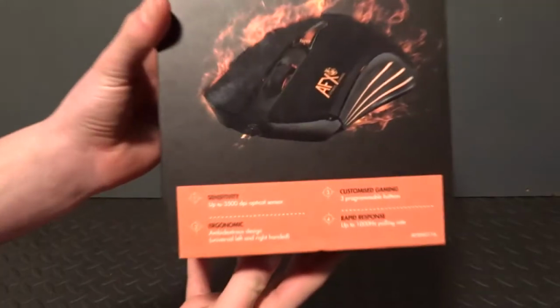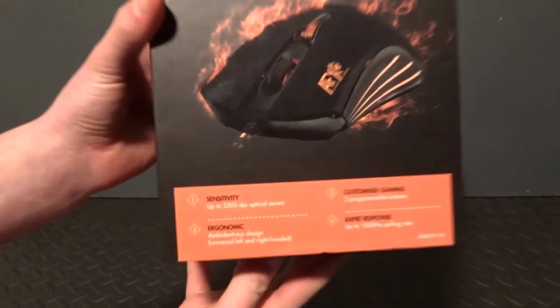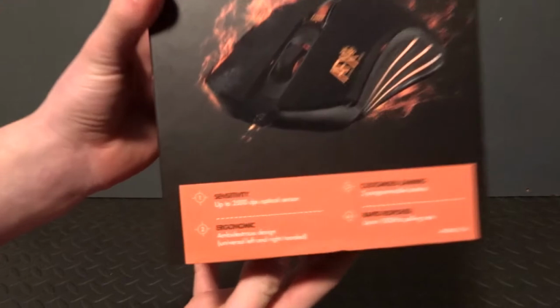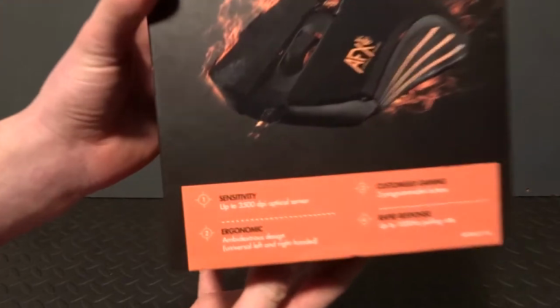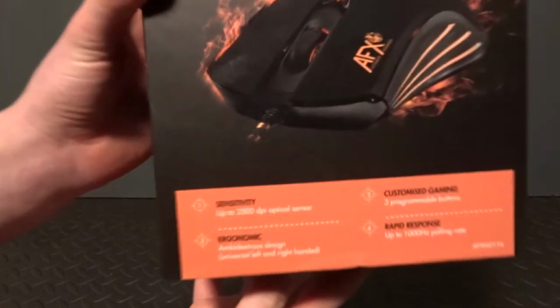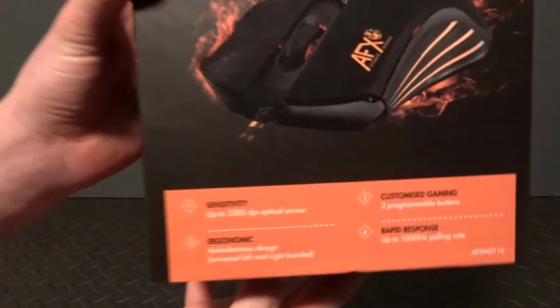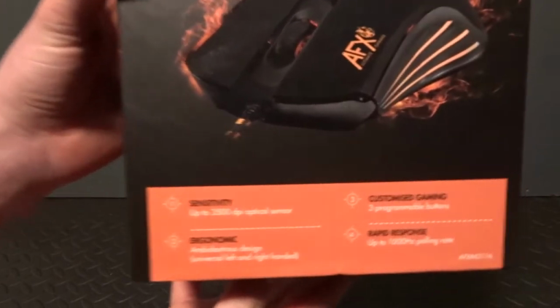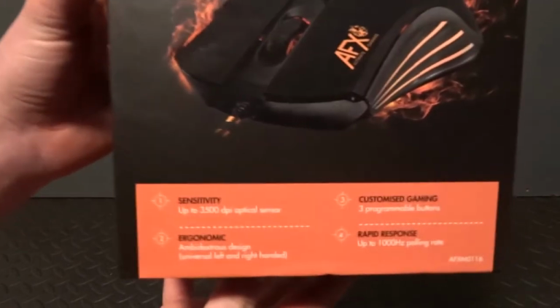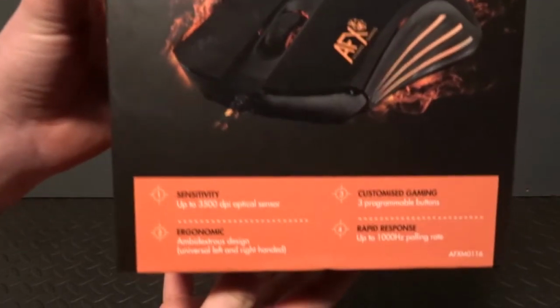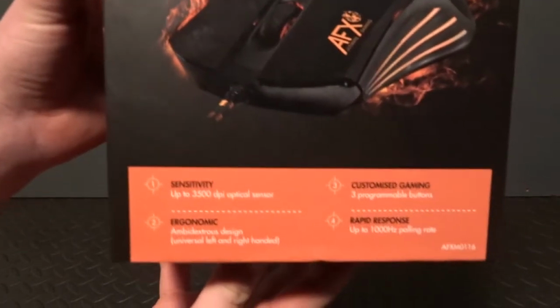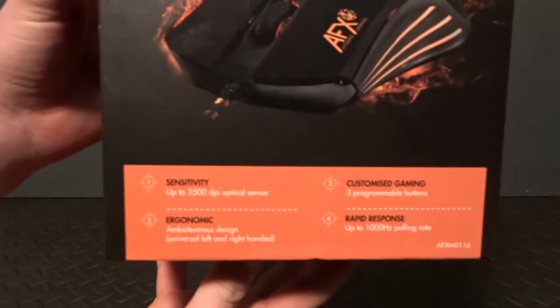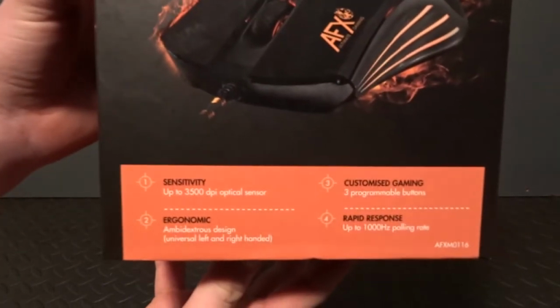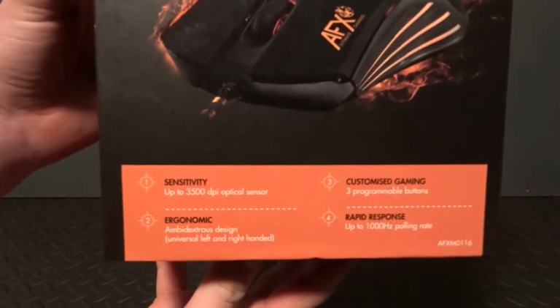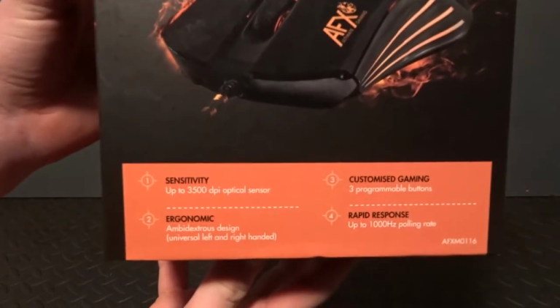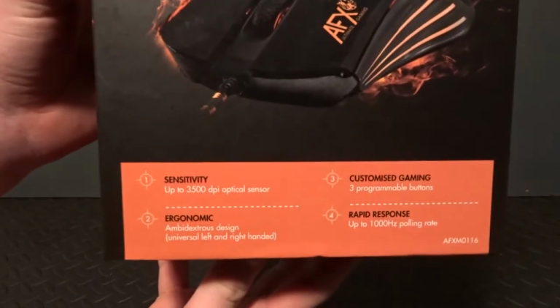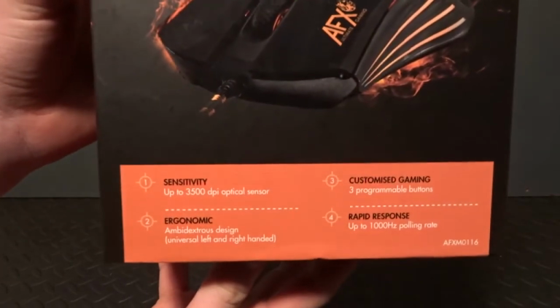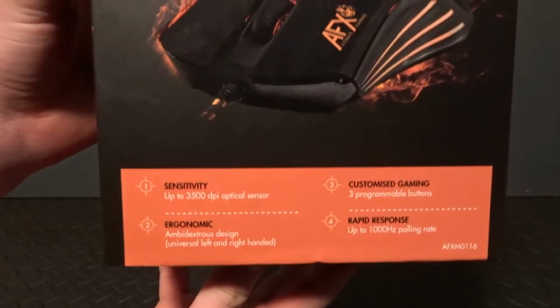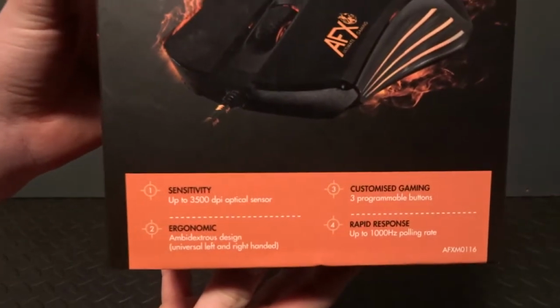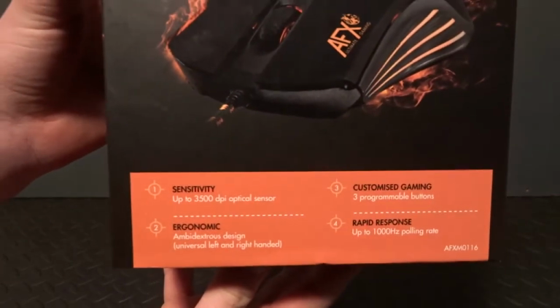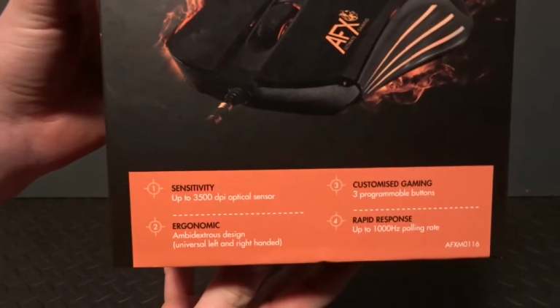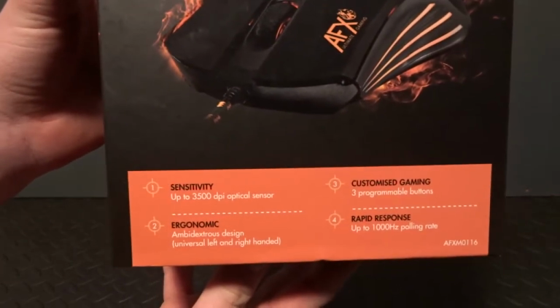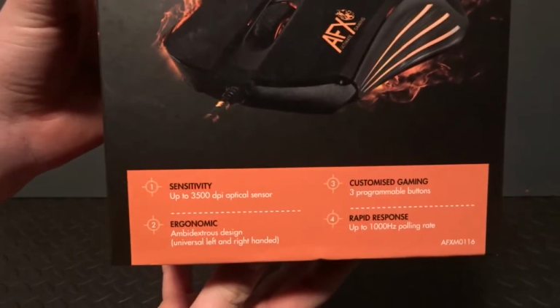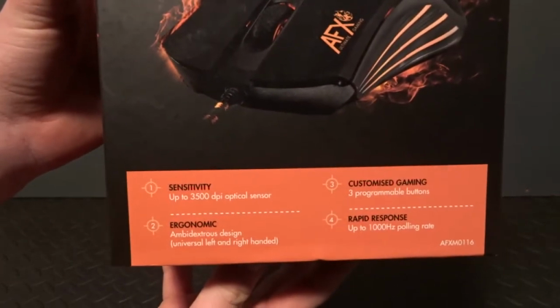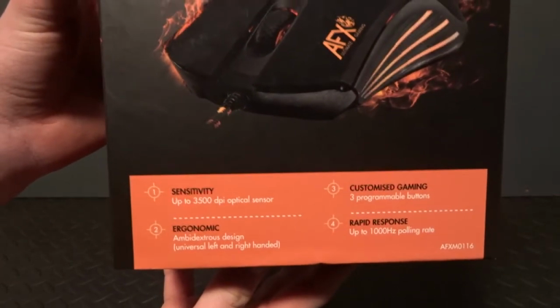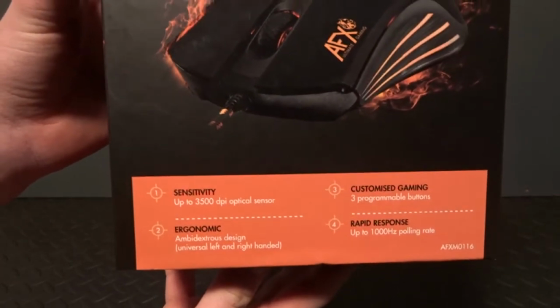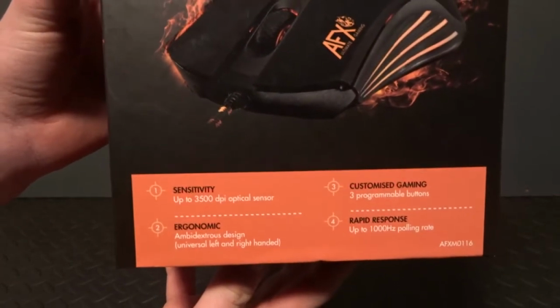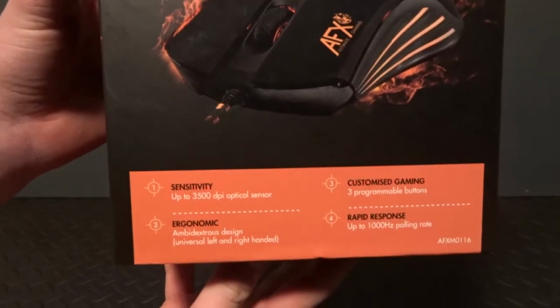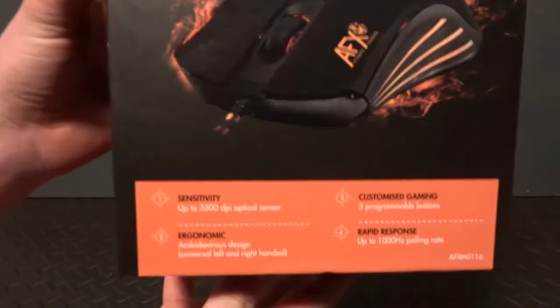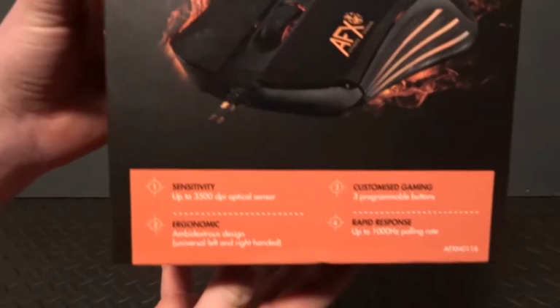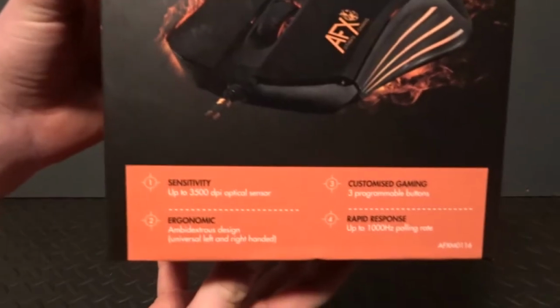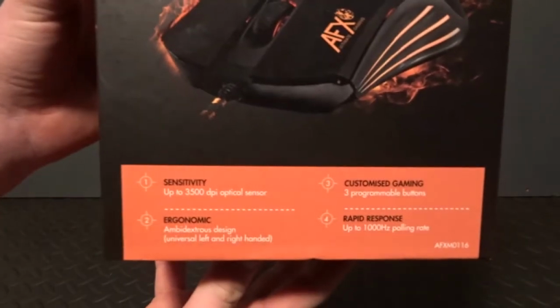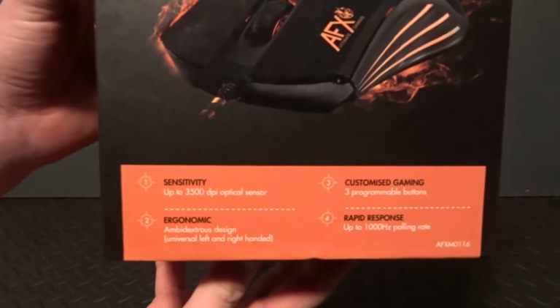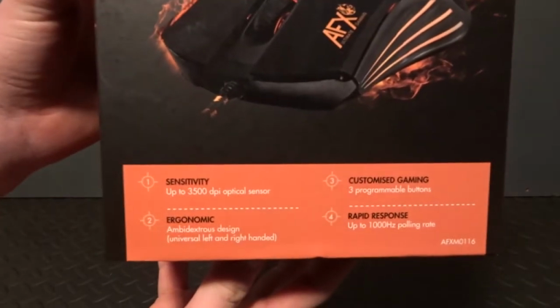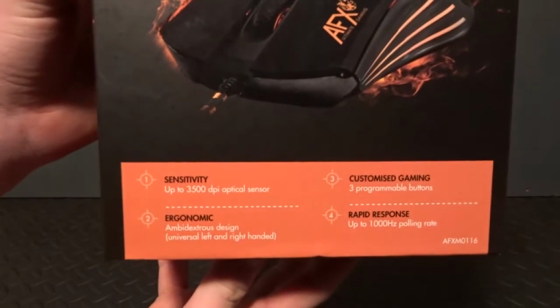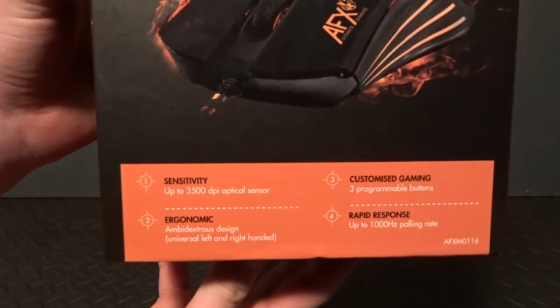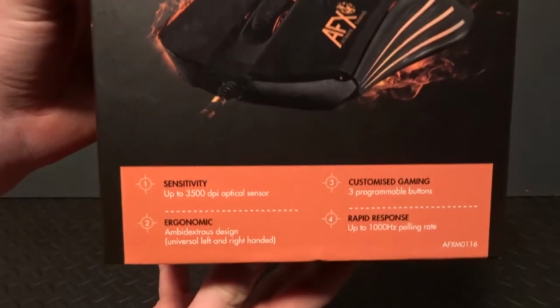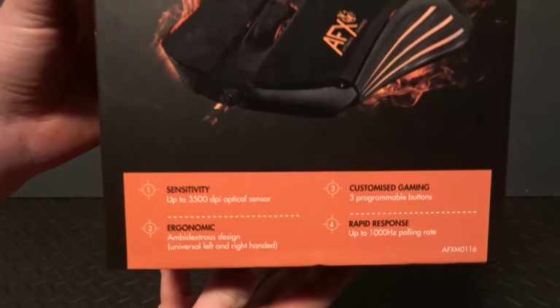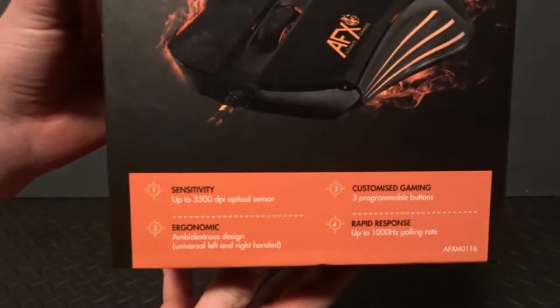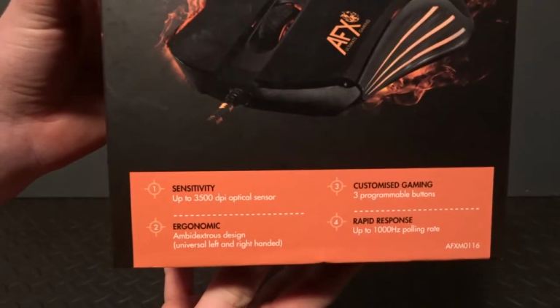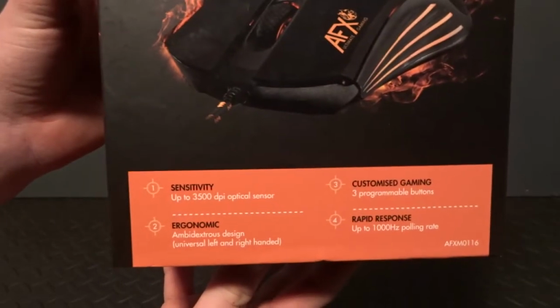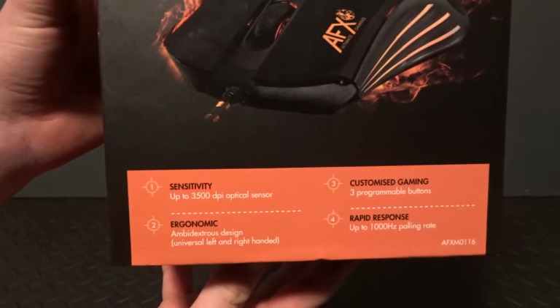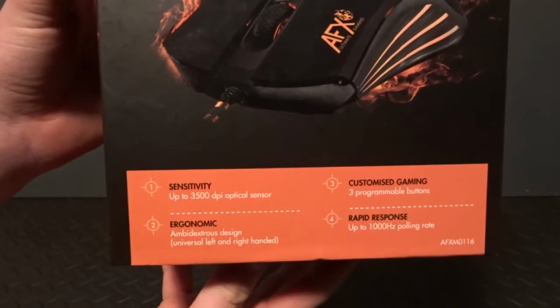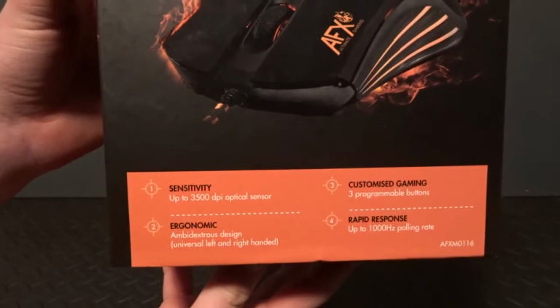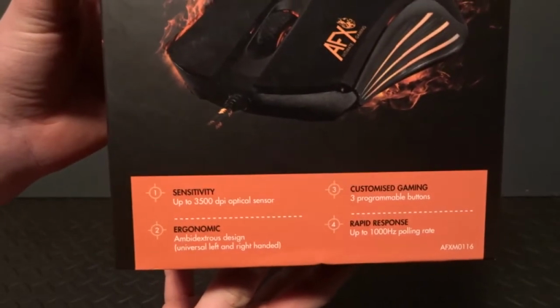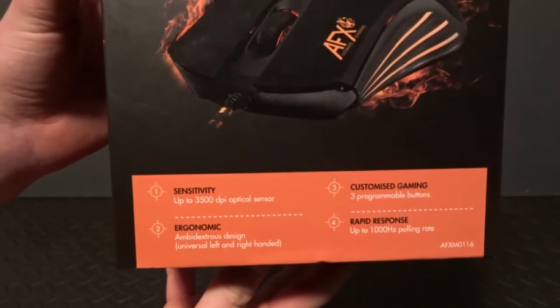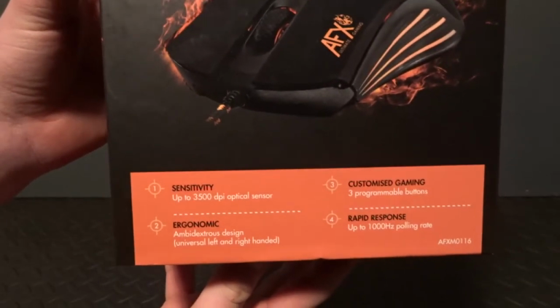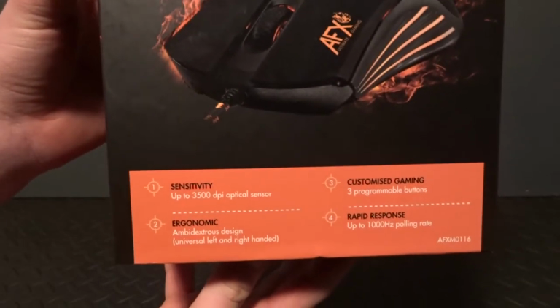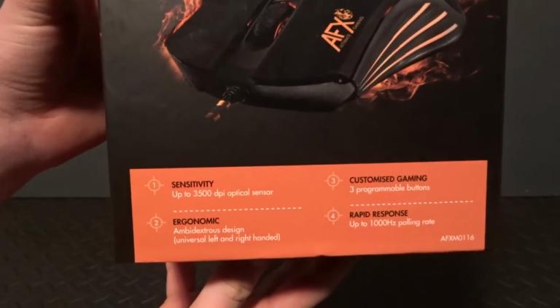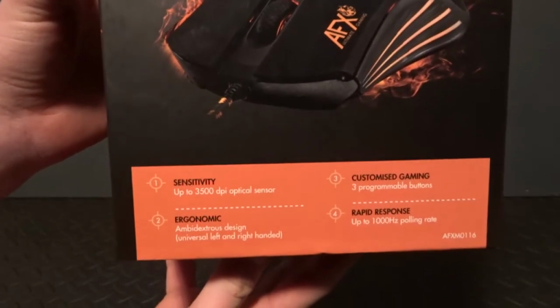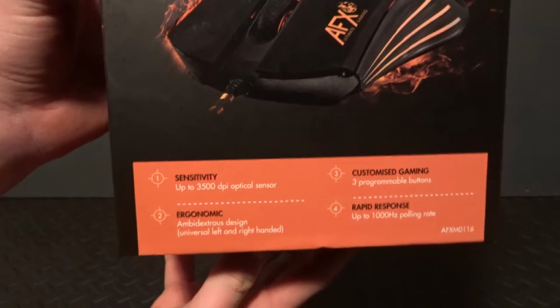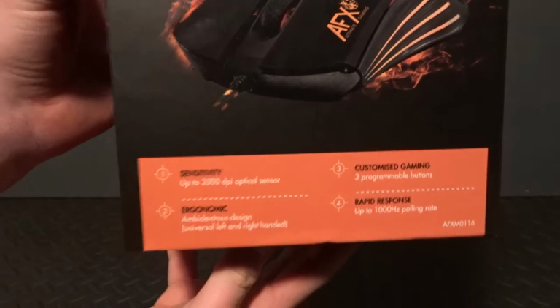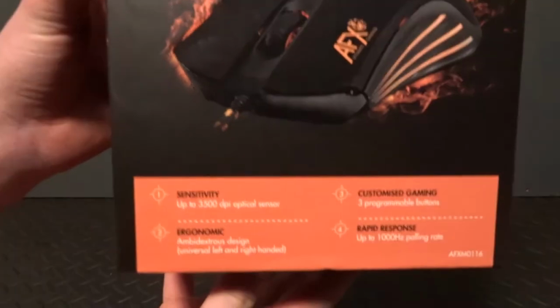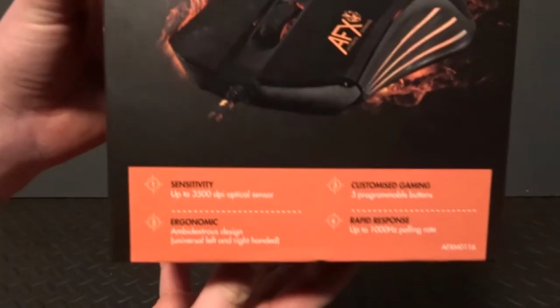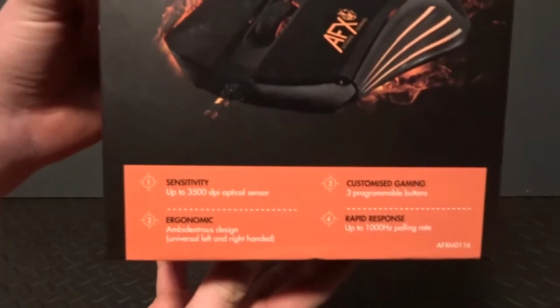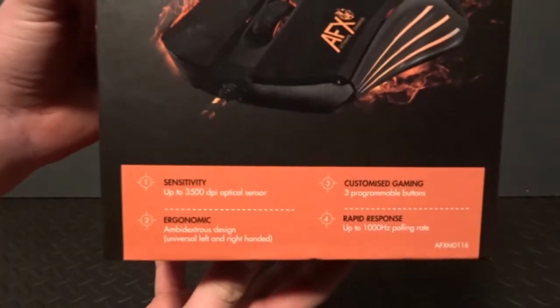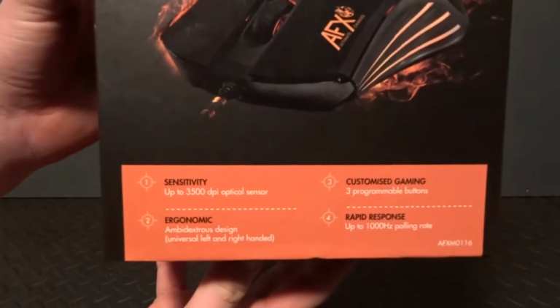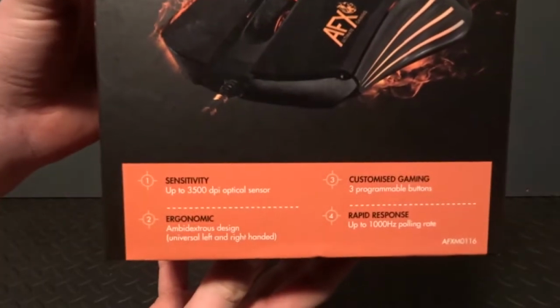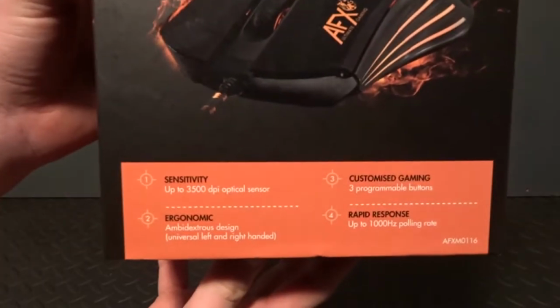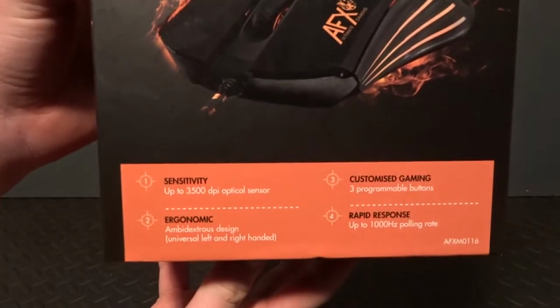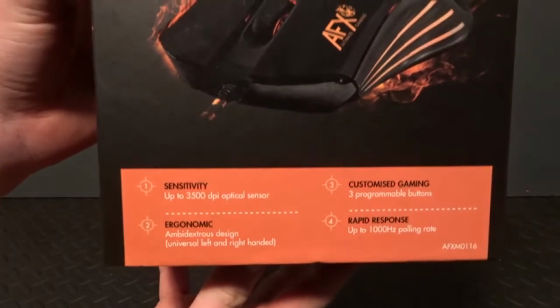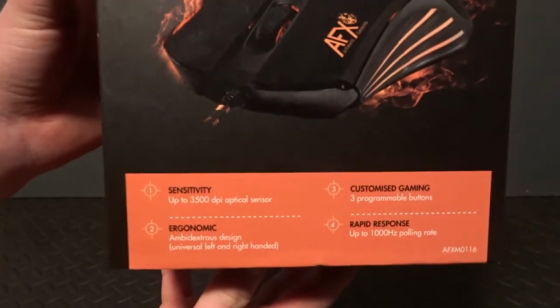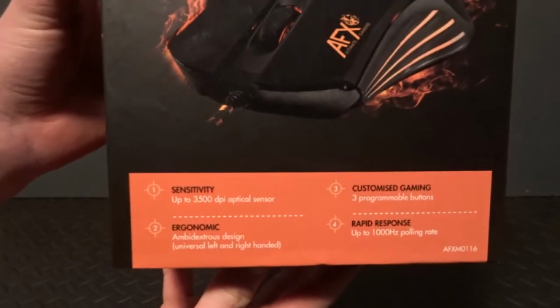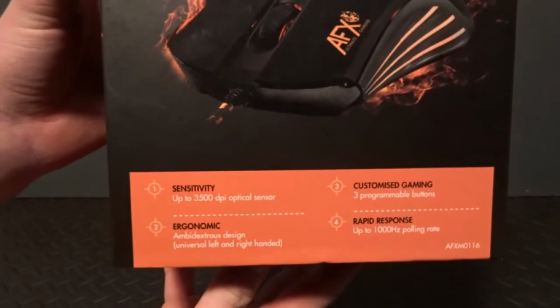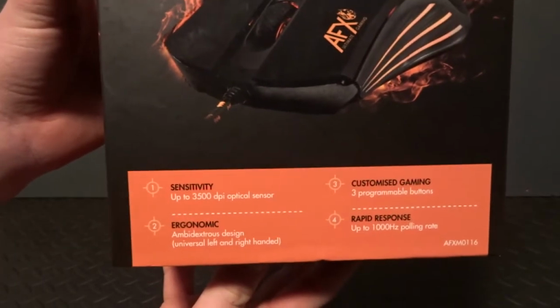Let's start with some of its main features. It has an optical sensor up to 3500 DPI, 3 programmable buttons, and 1 colour which glows orange.